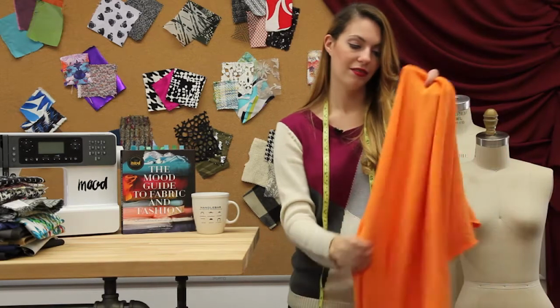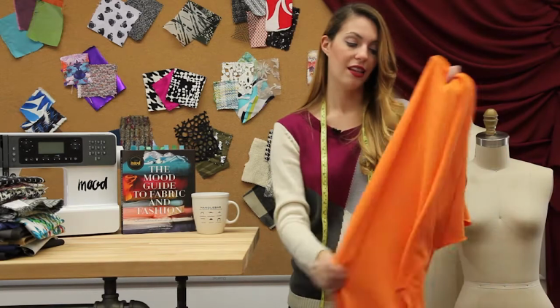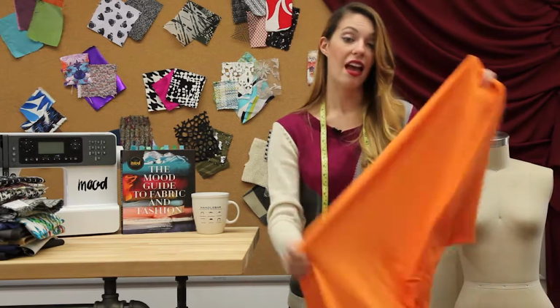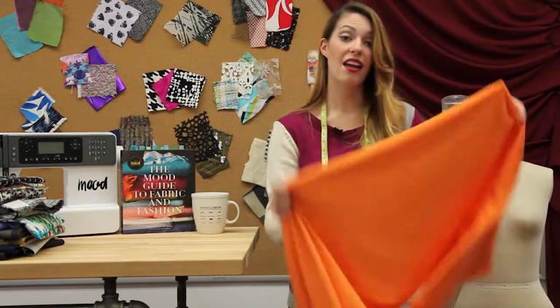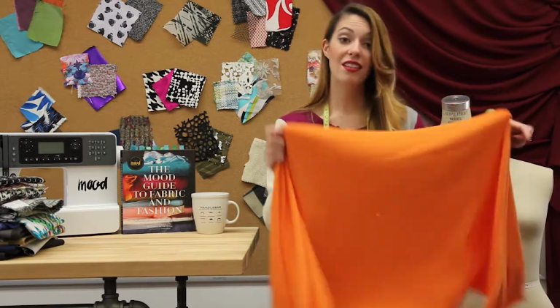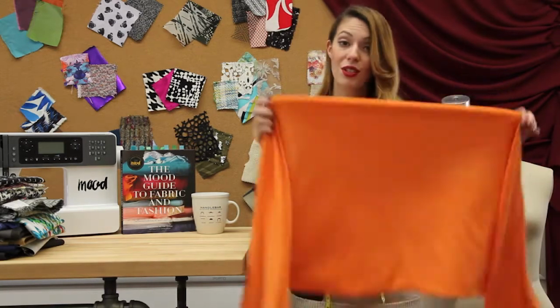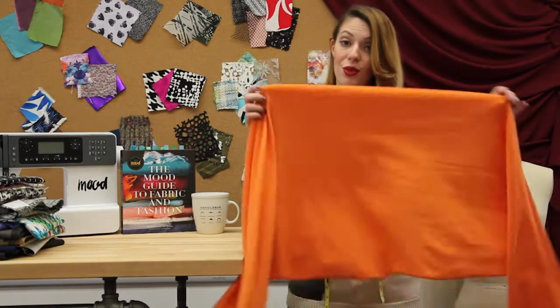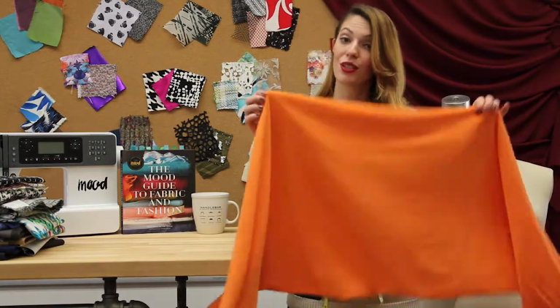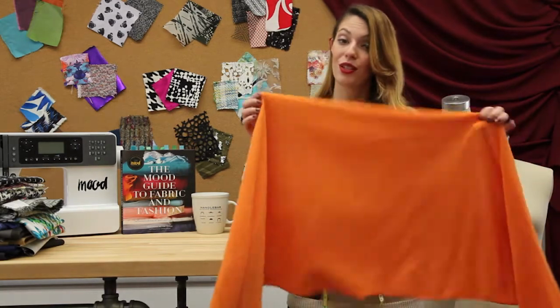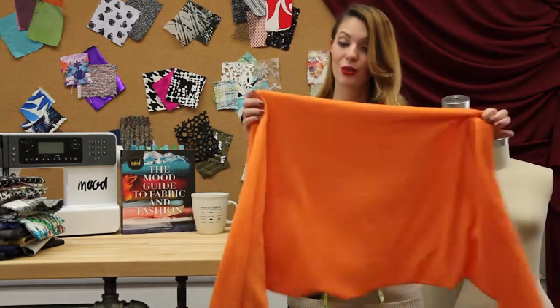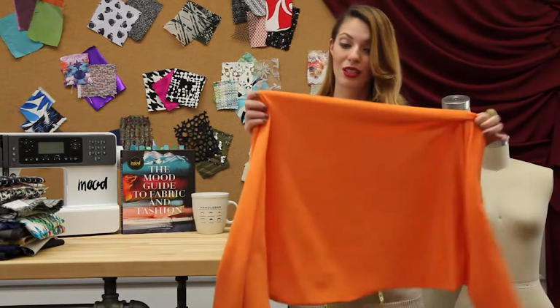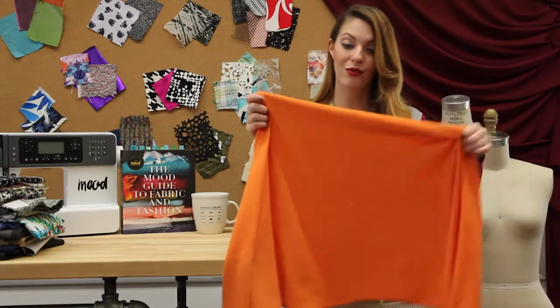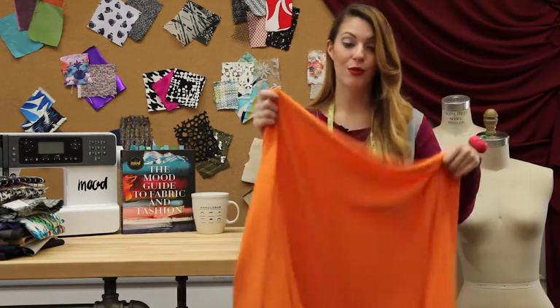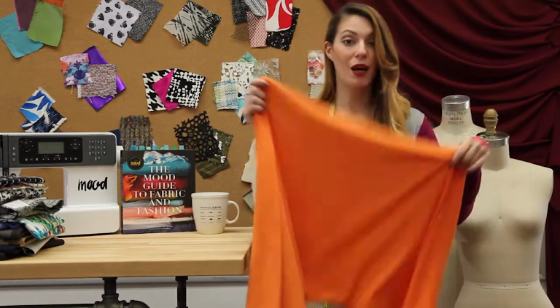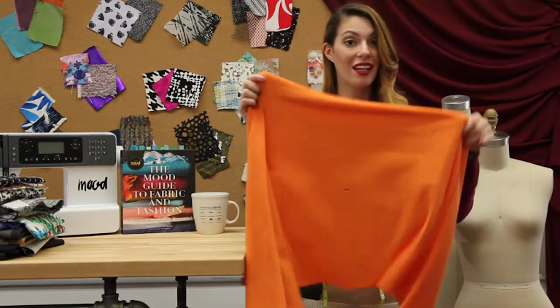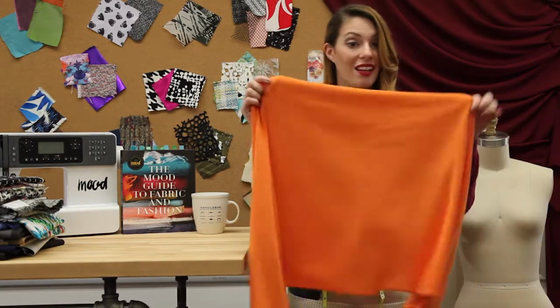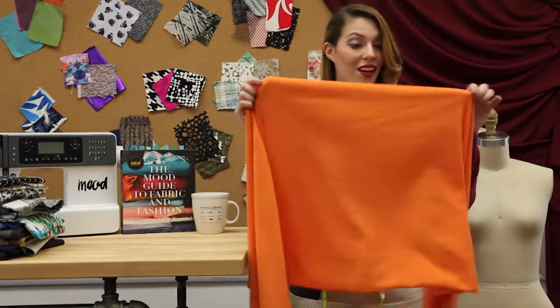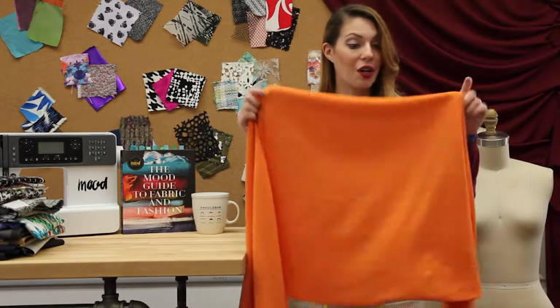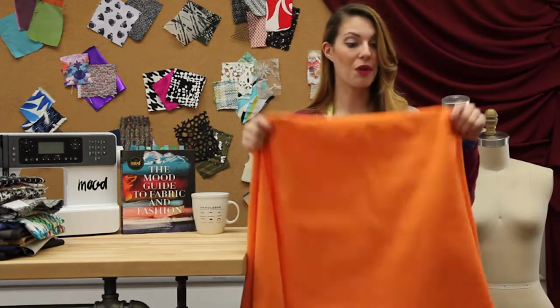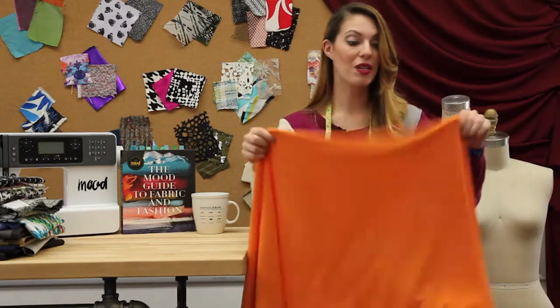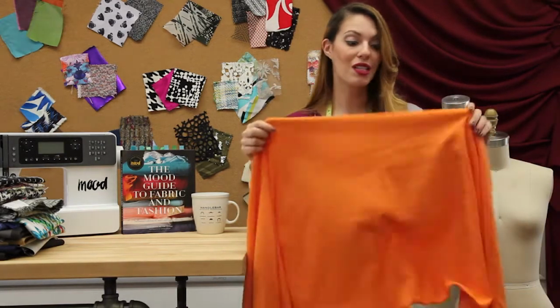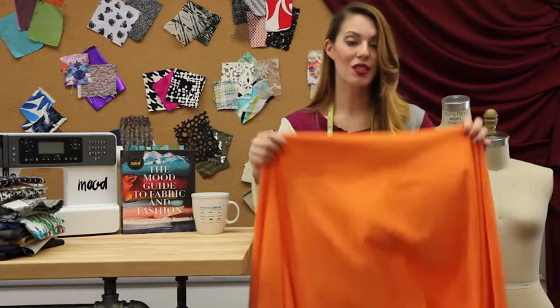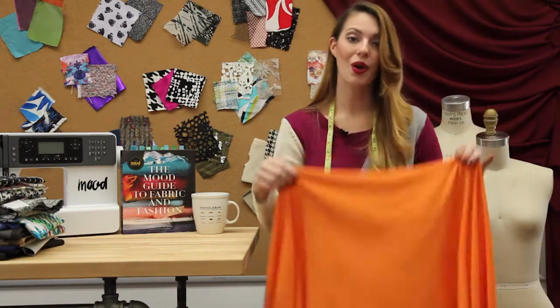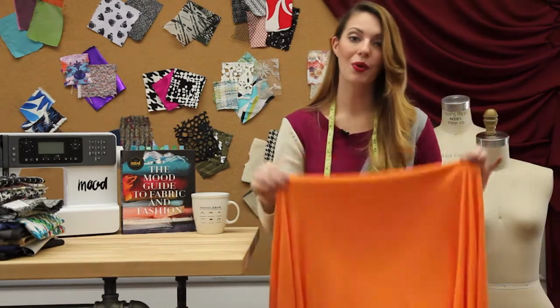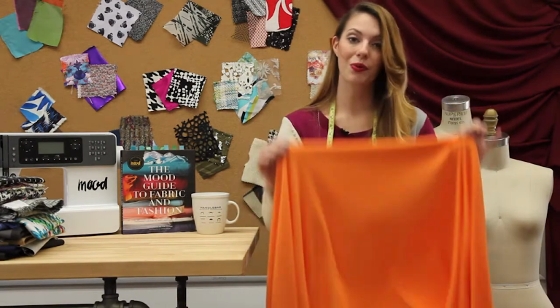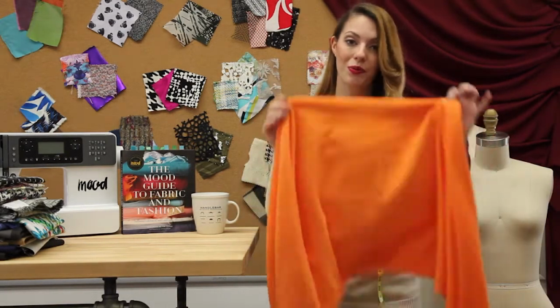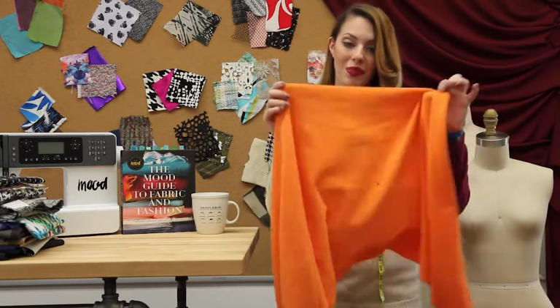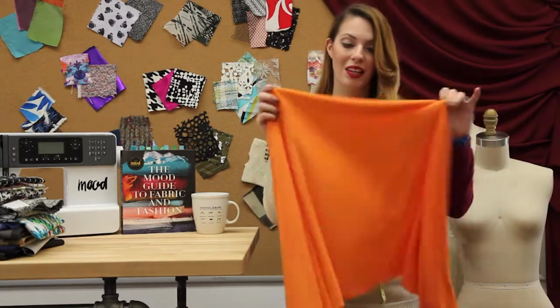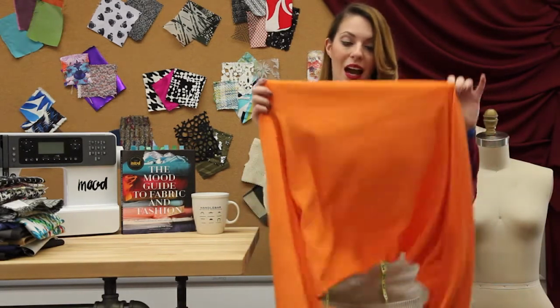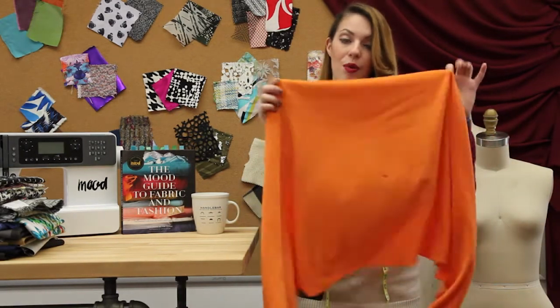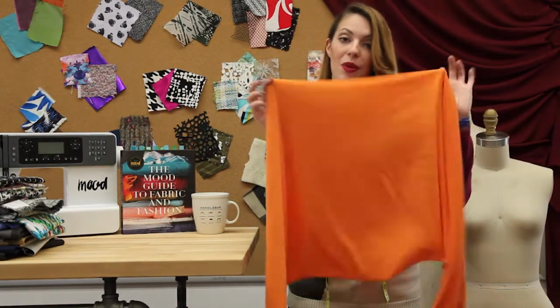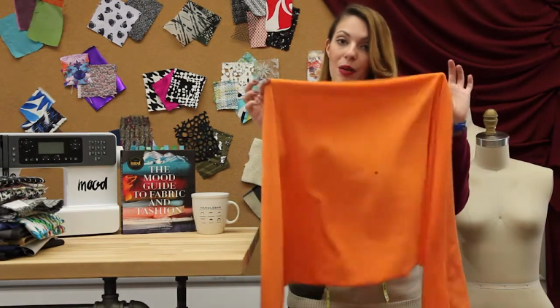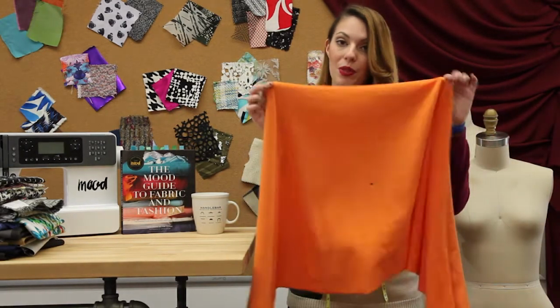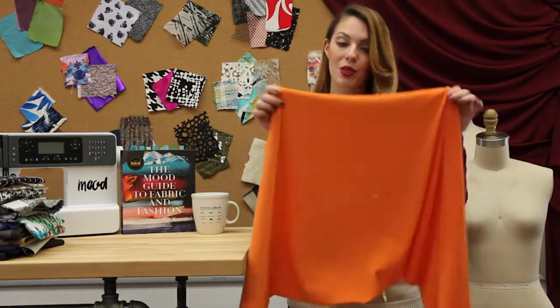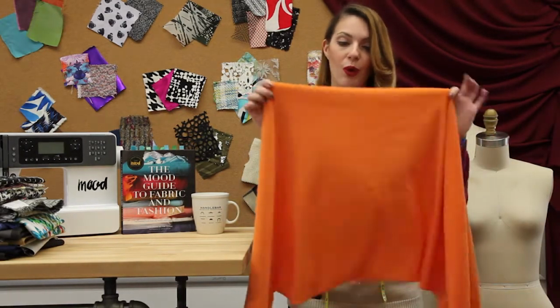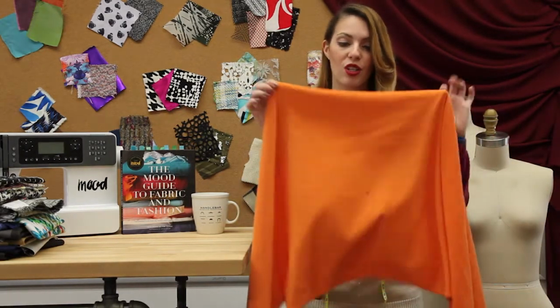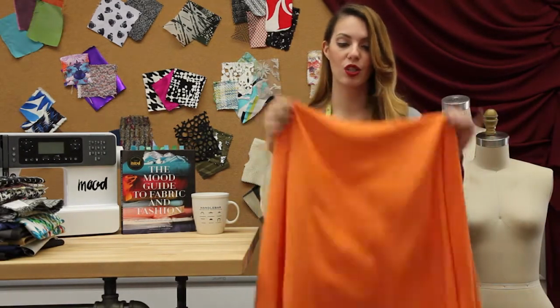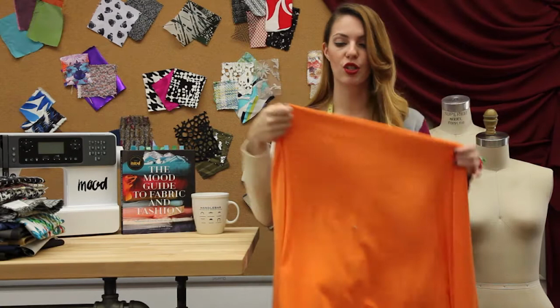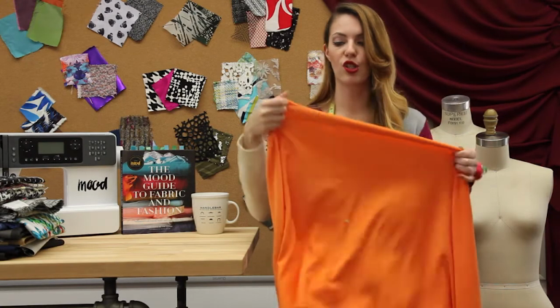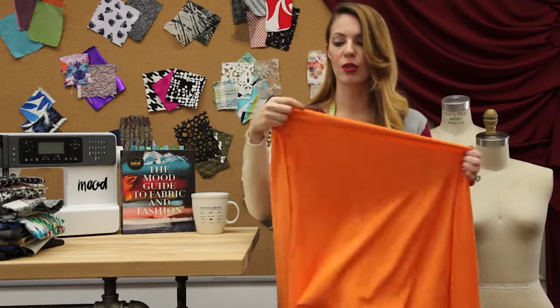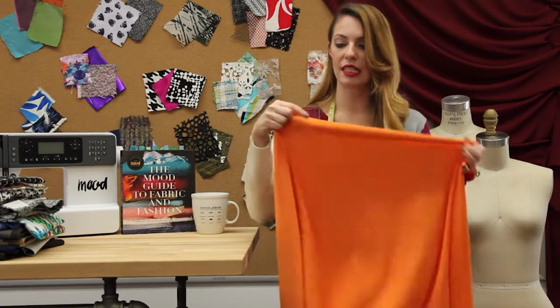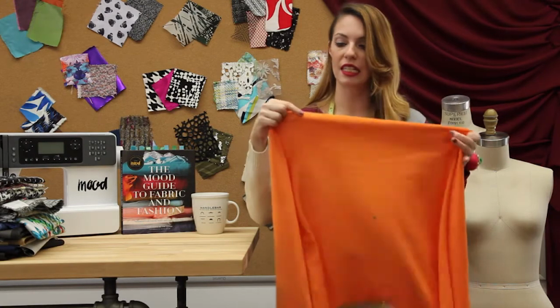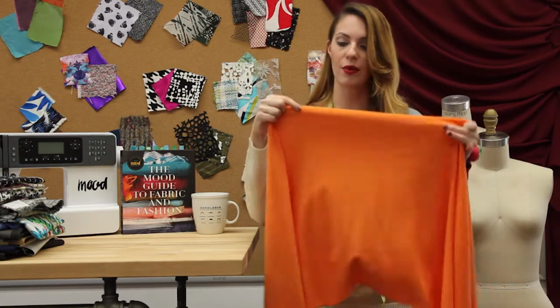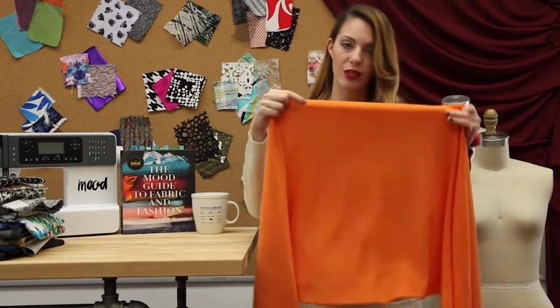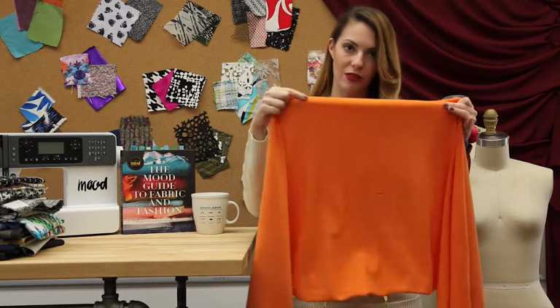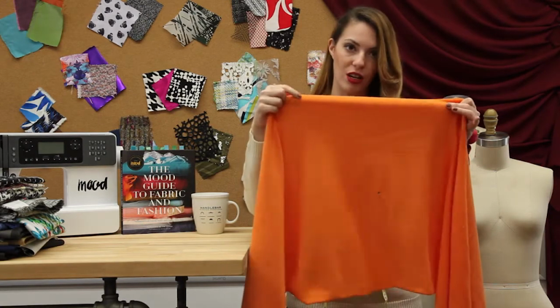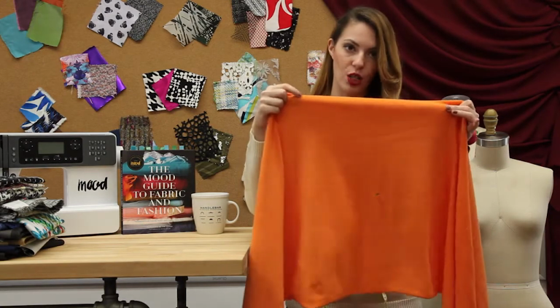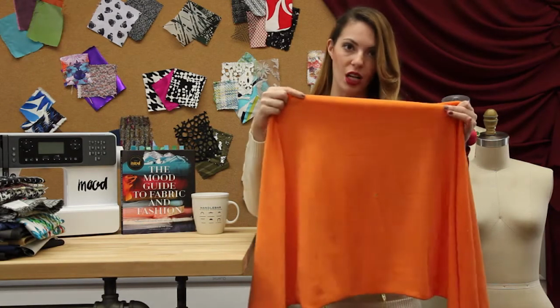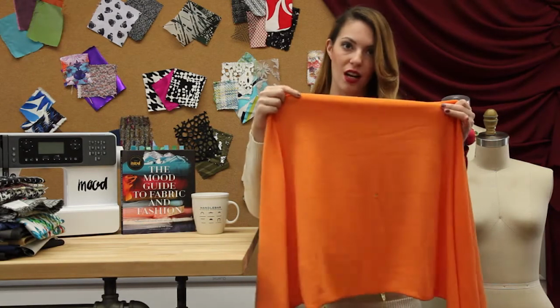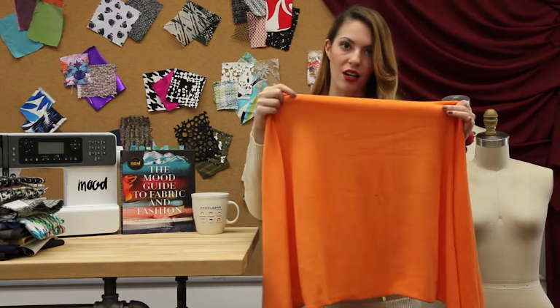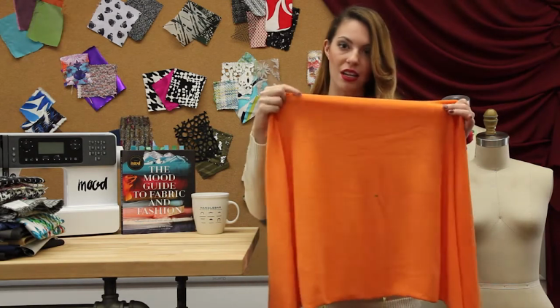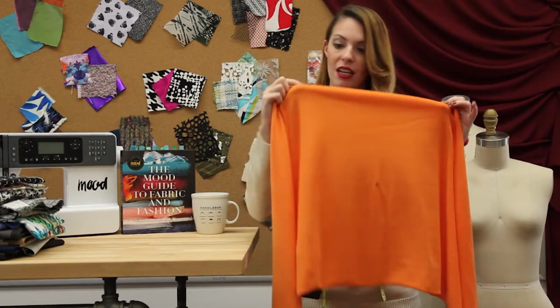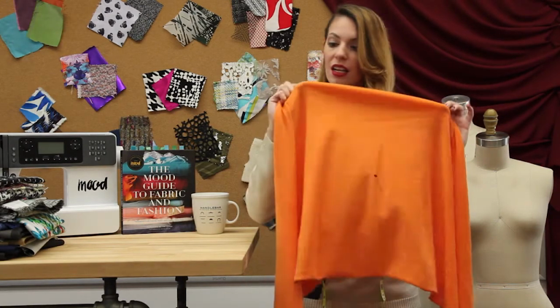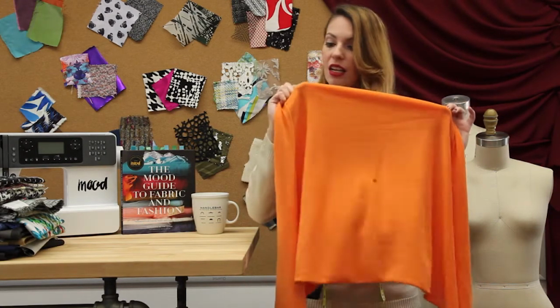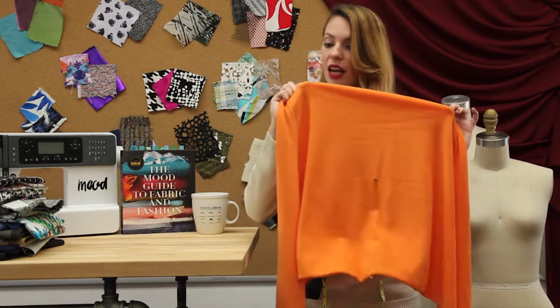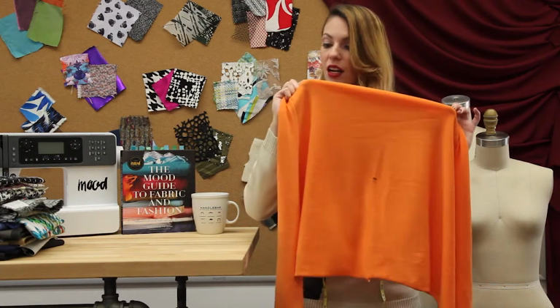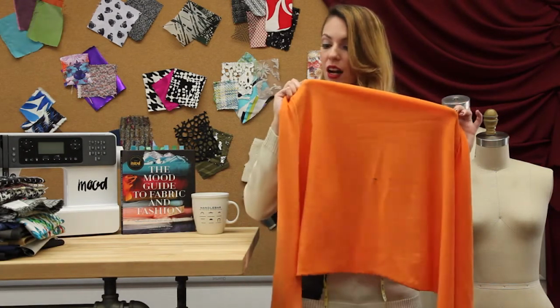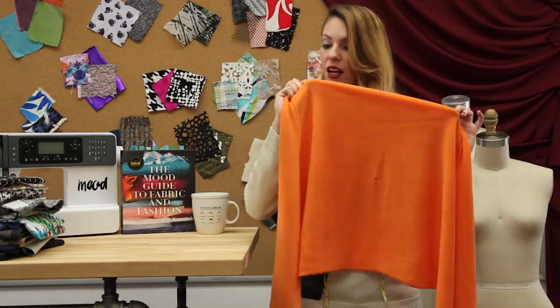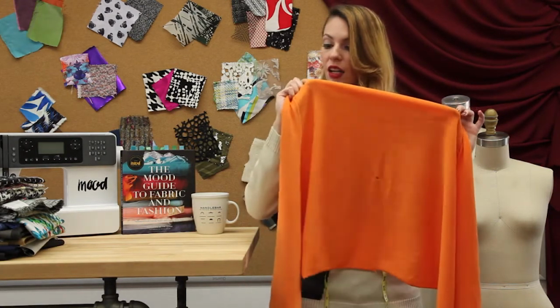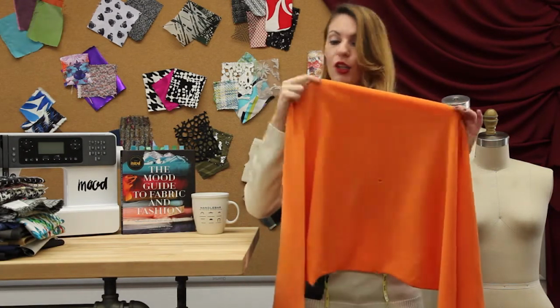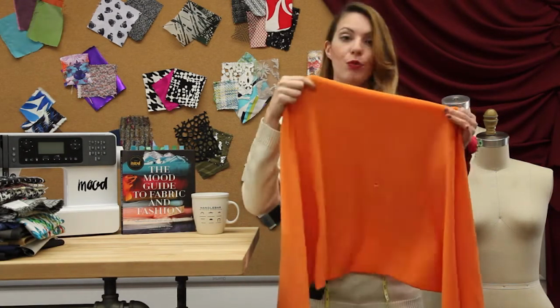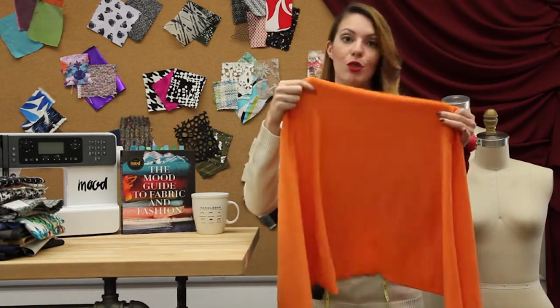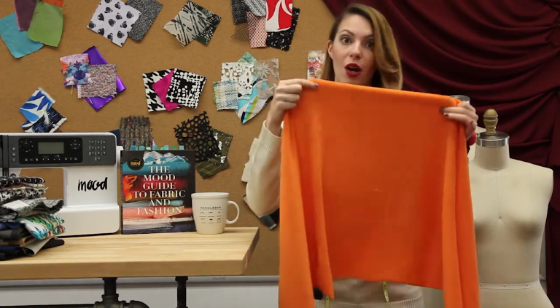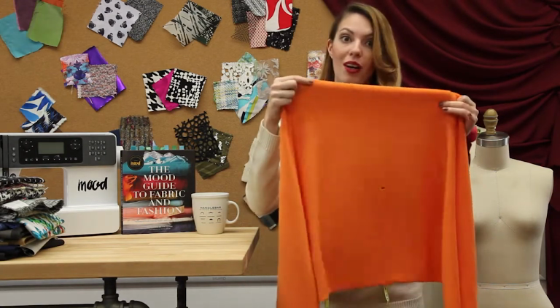You can also use it for bodycon garments. I would pick up a swatch just so you can see what the French terry and uncut loops look like.